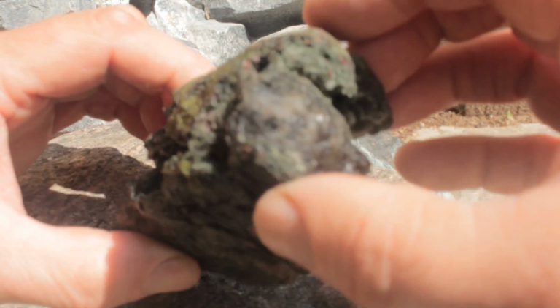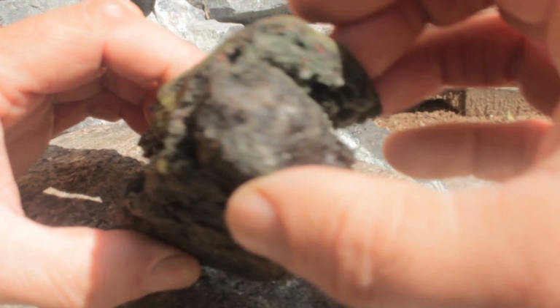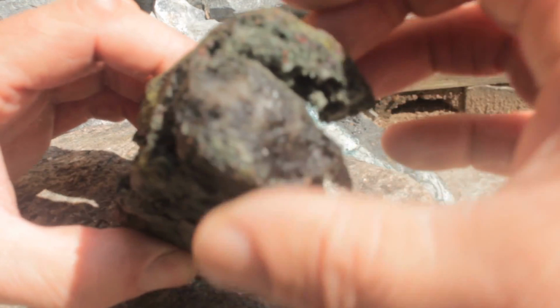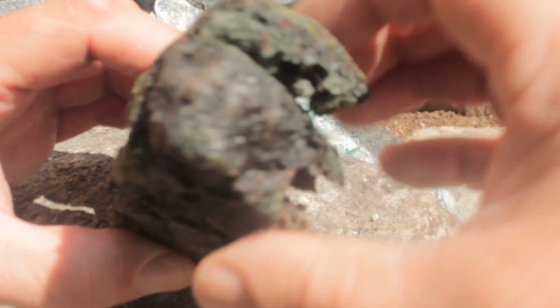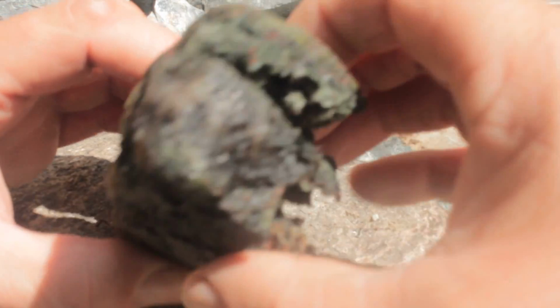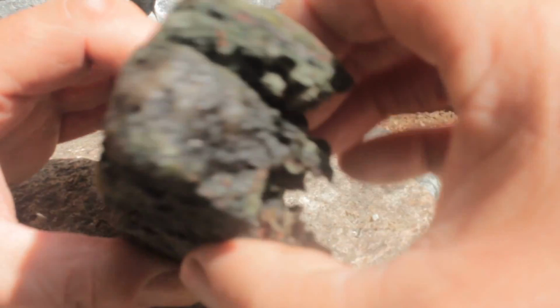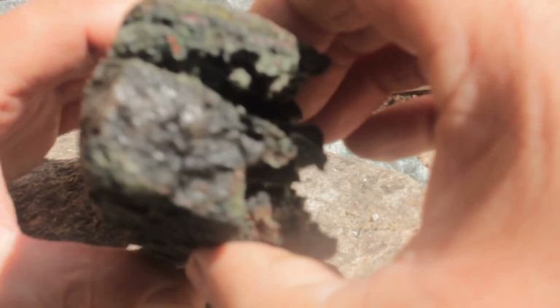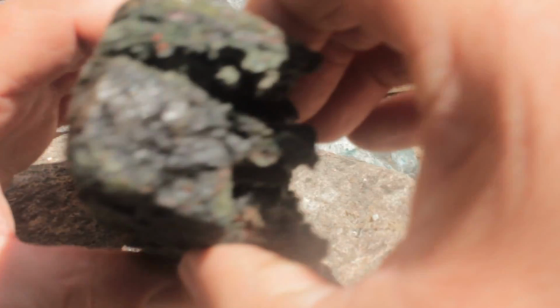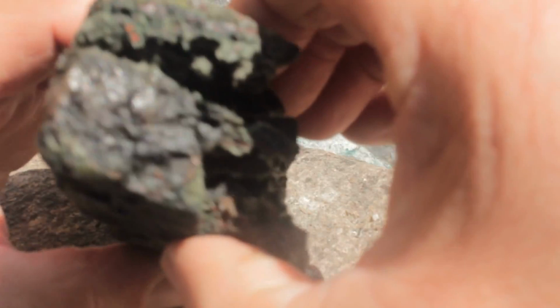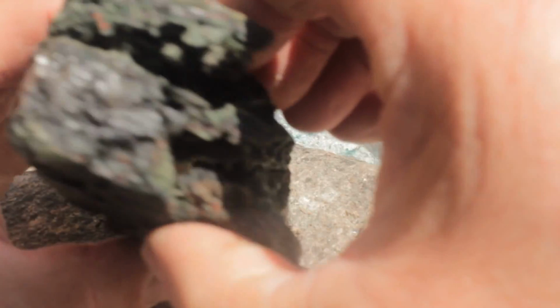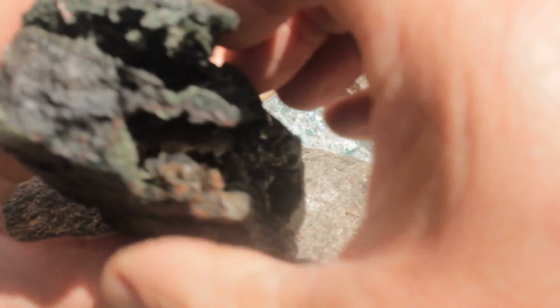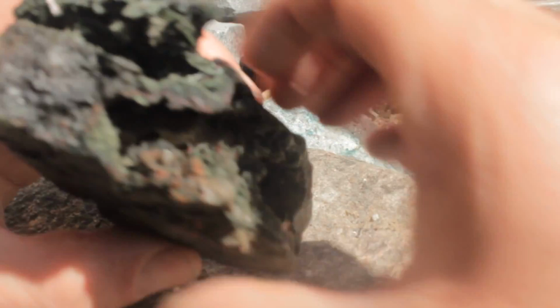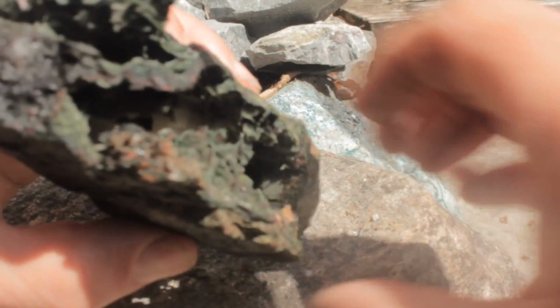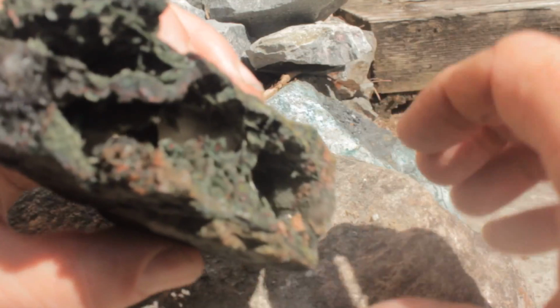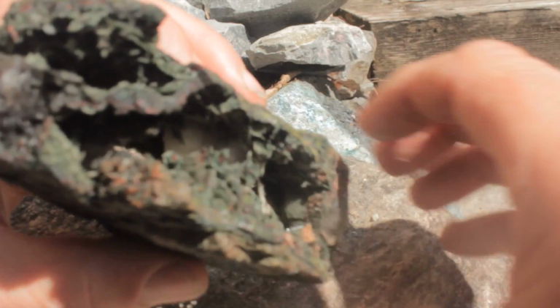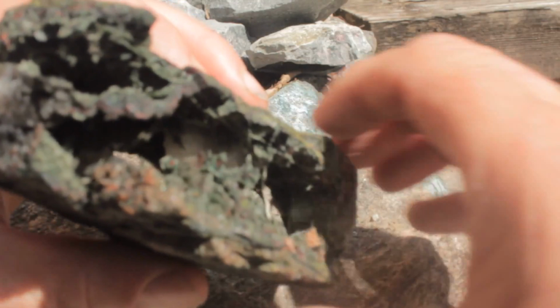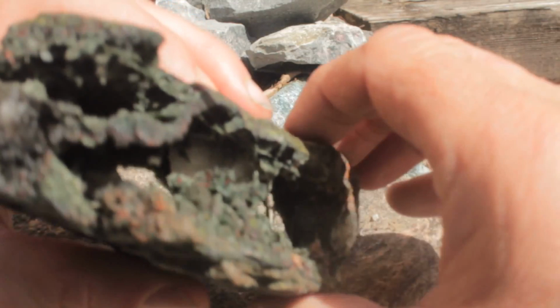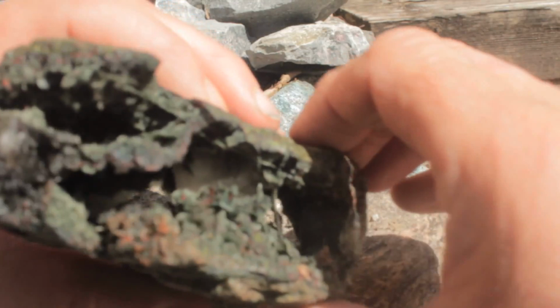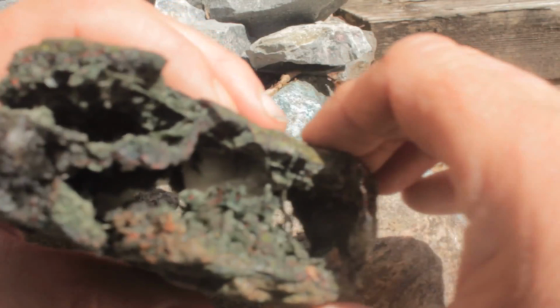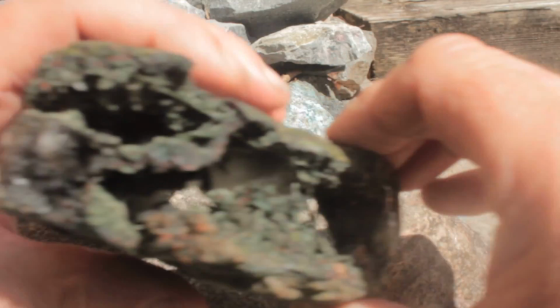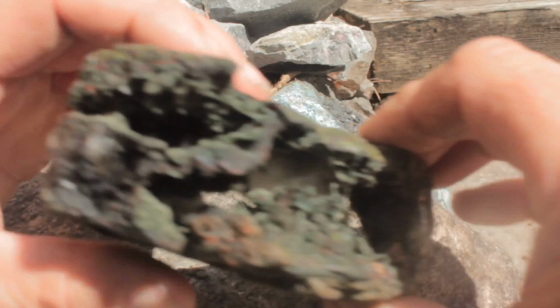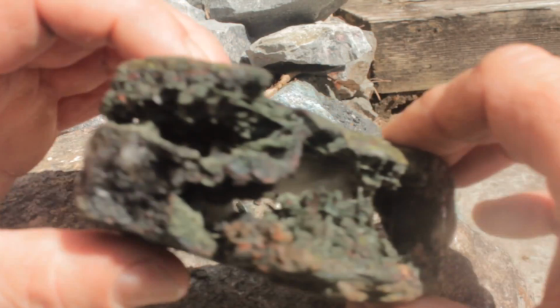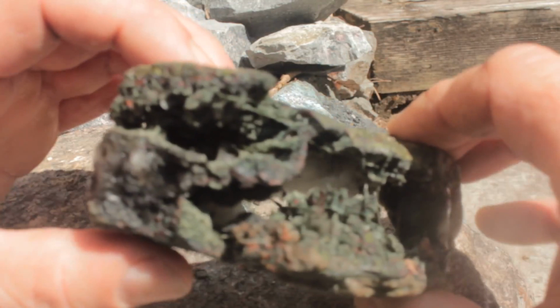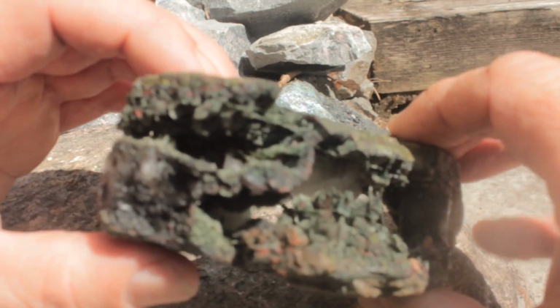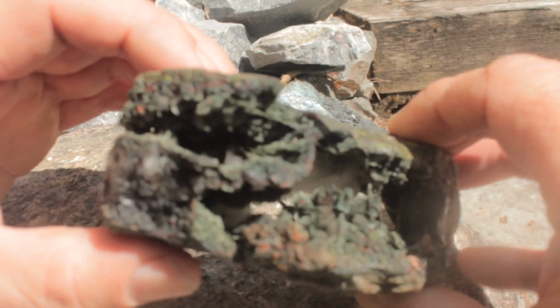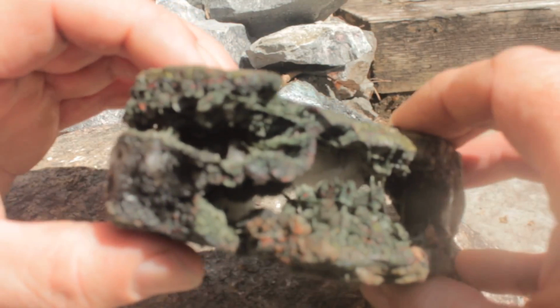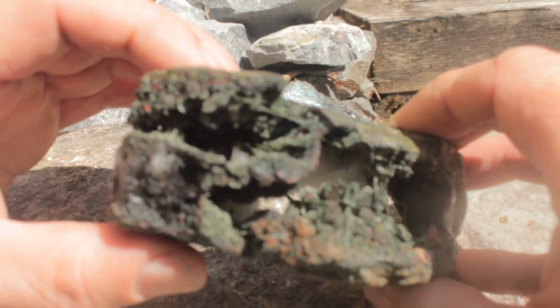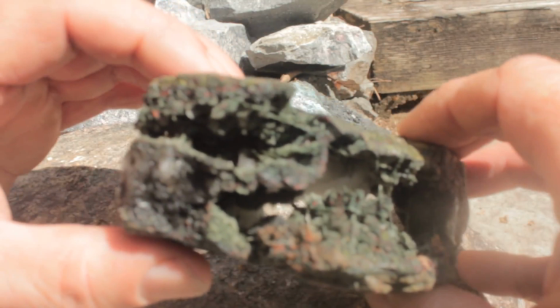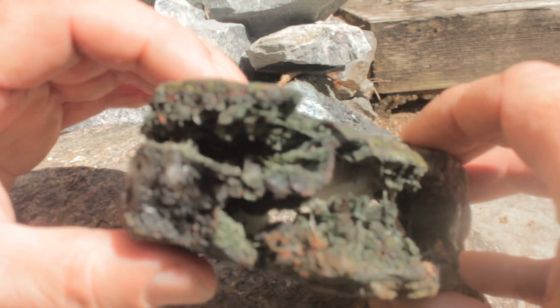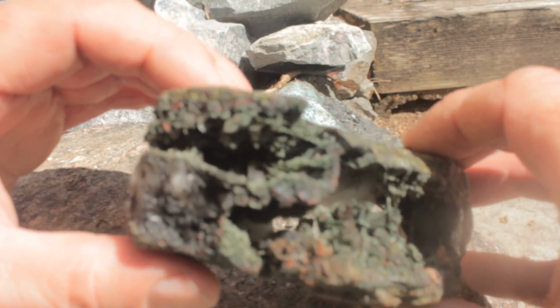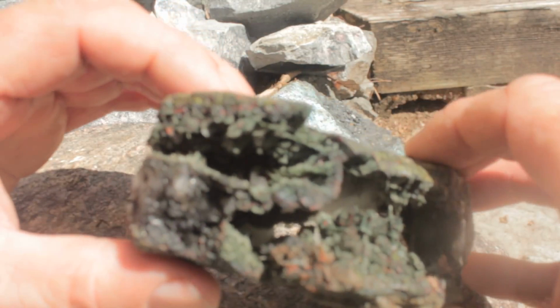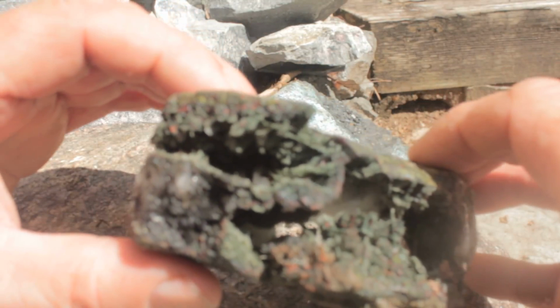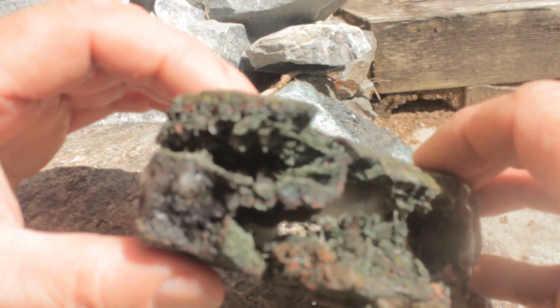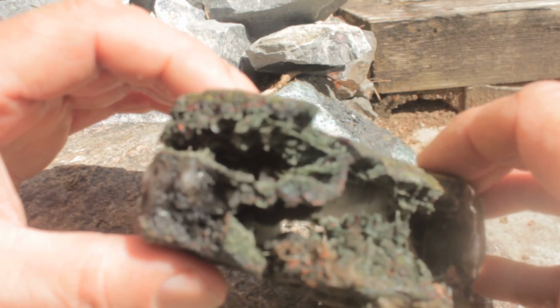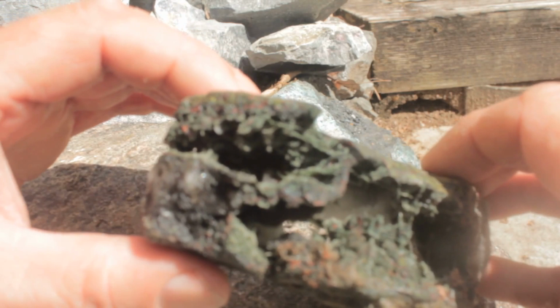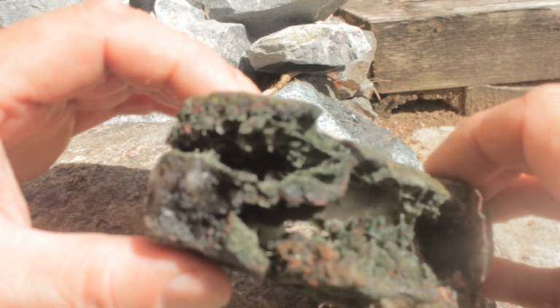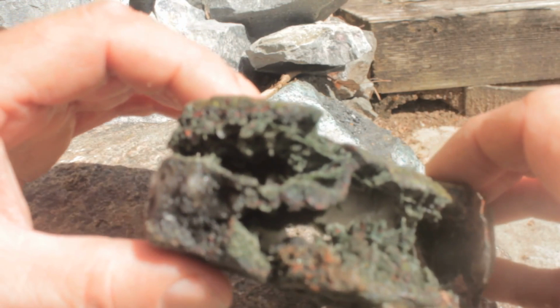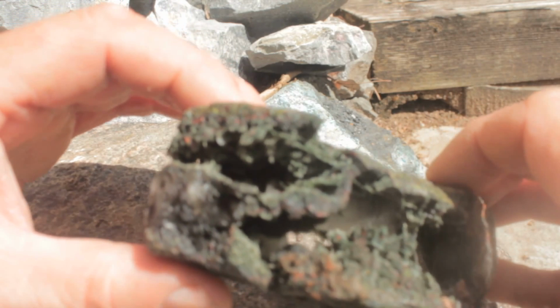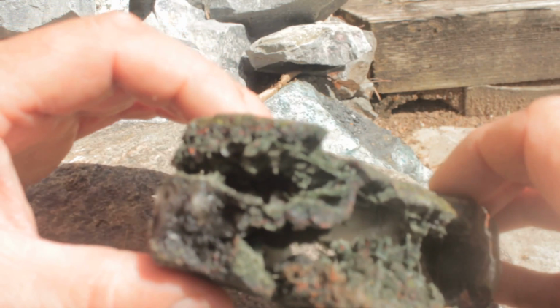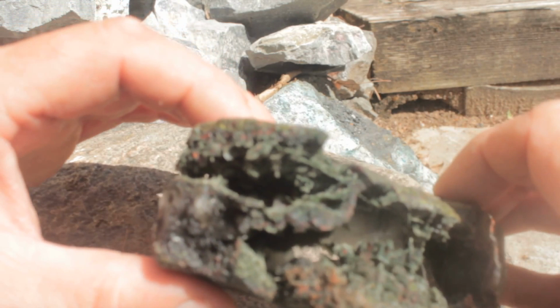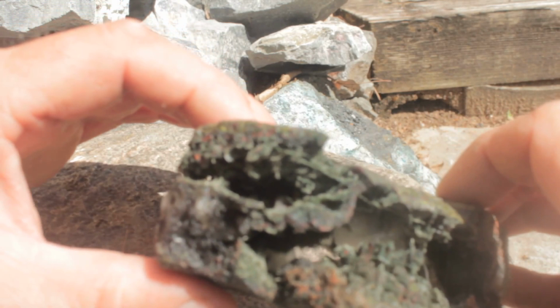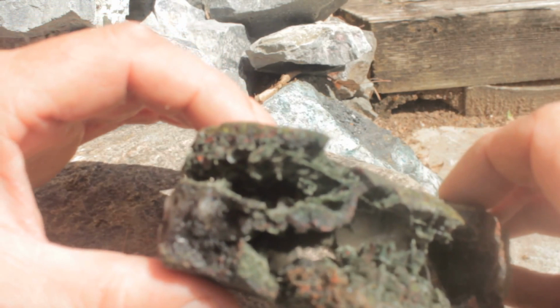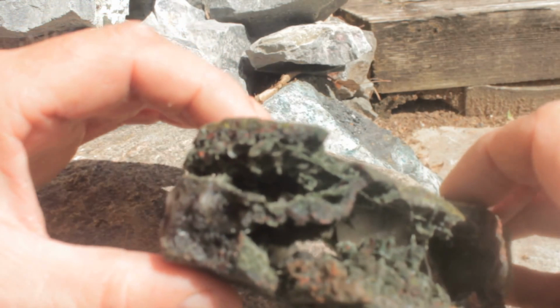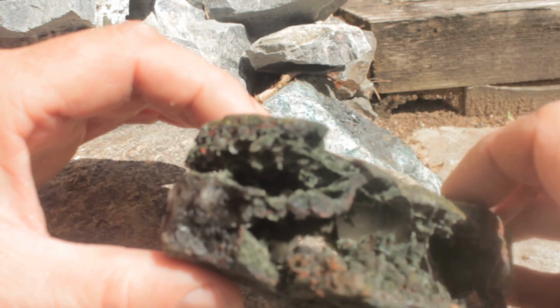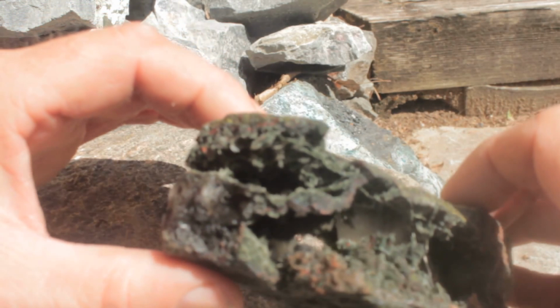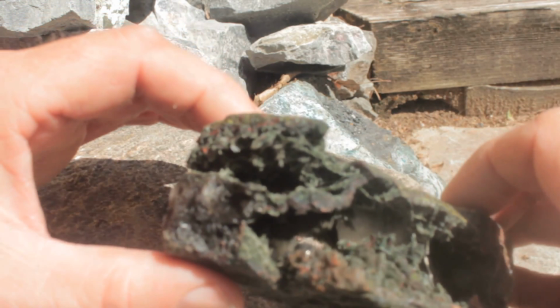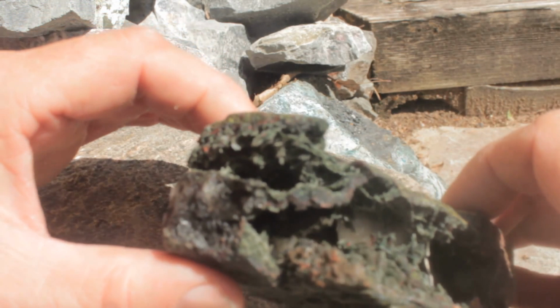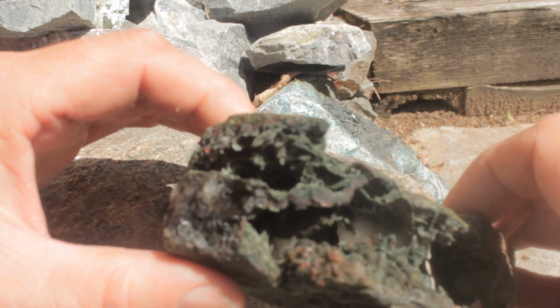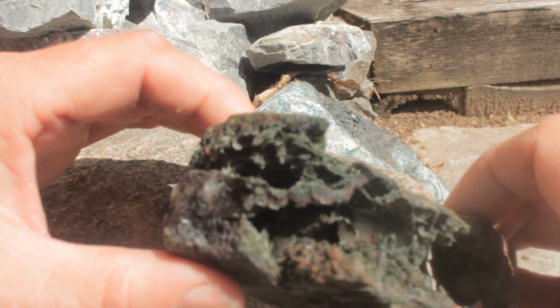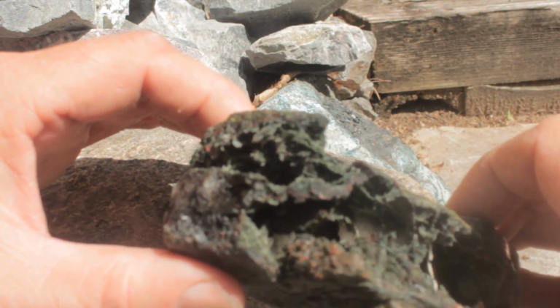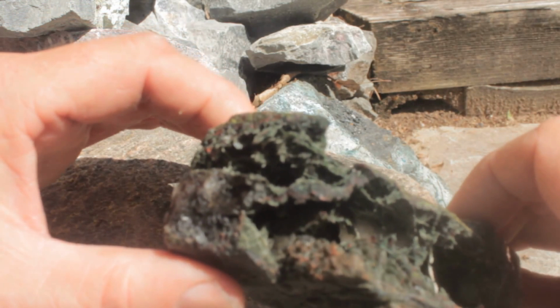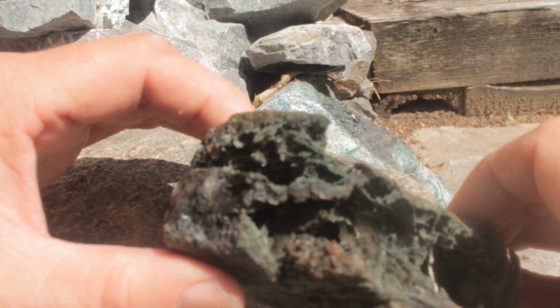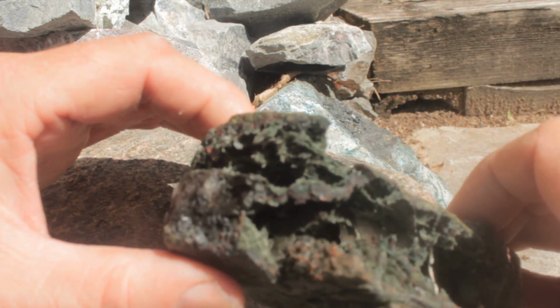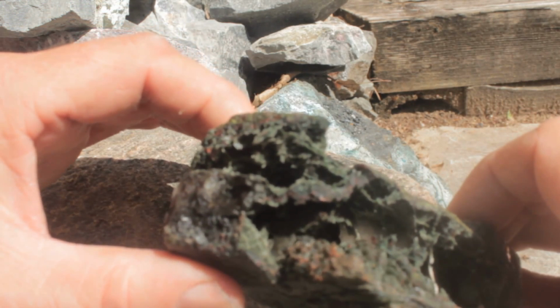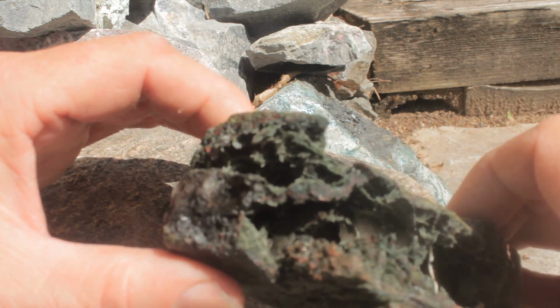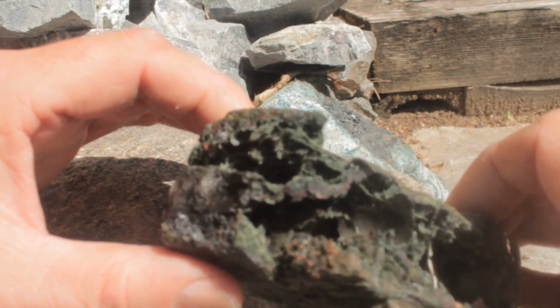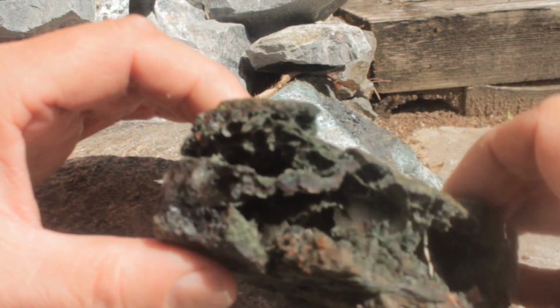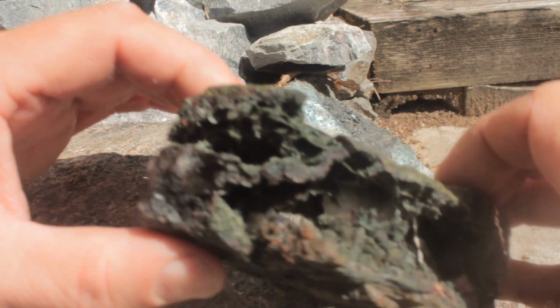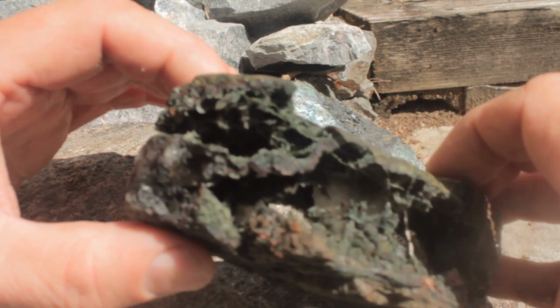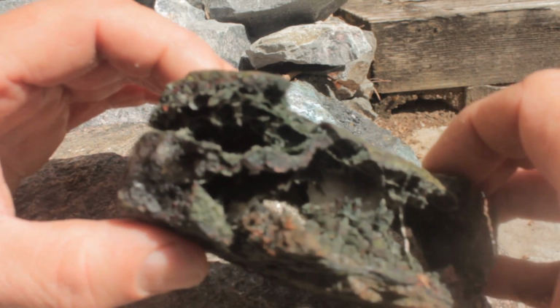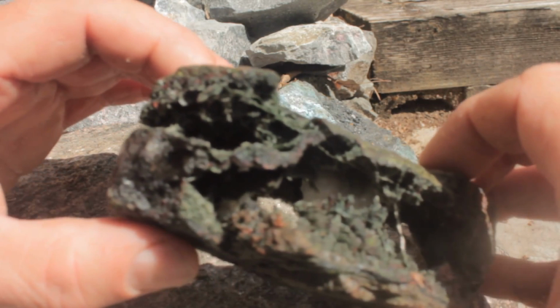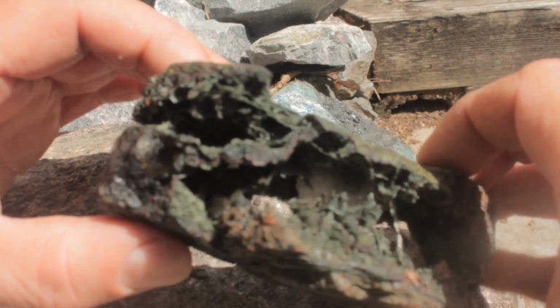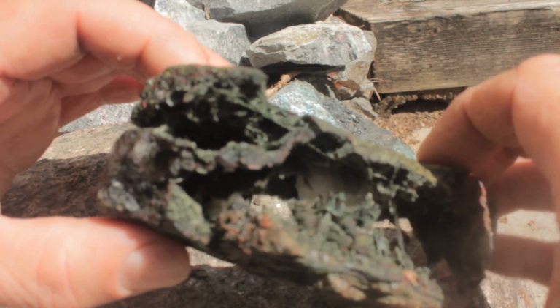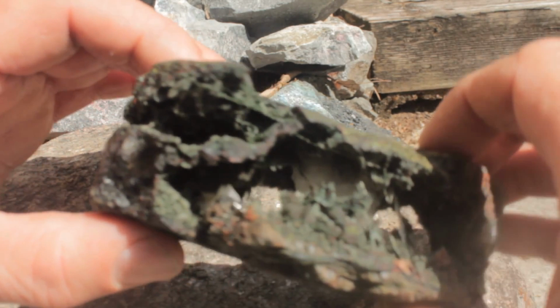Let's look at it from this side. Isn't that slick?